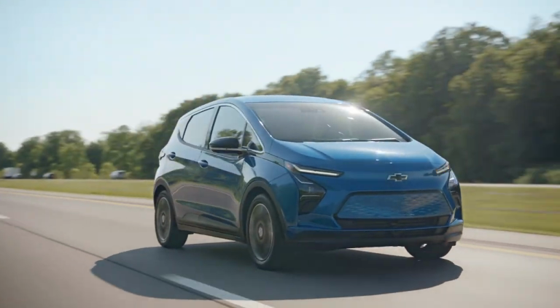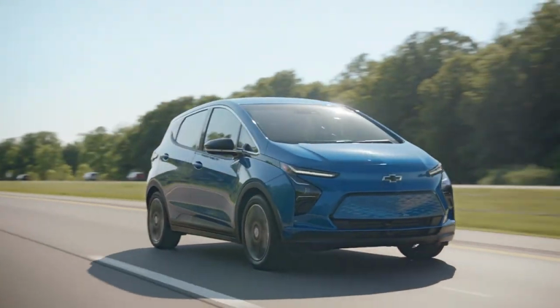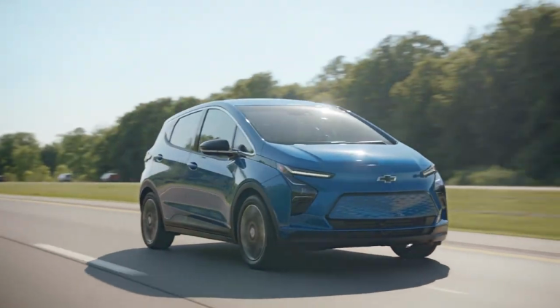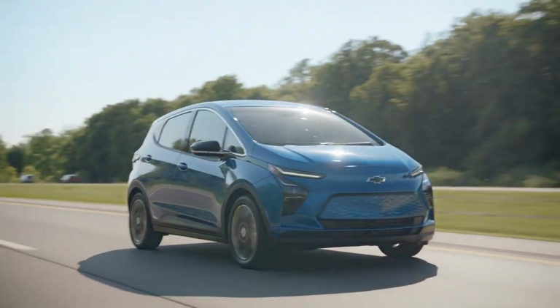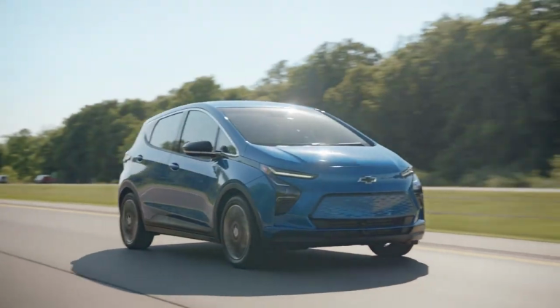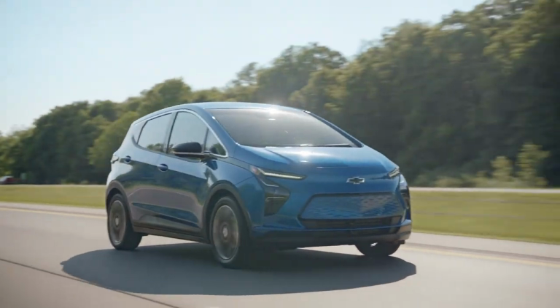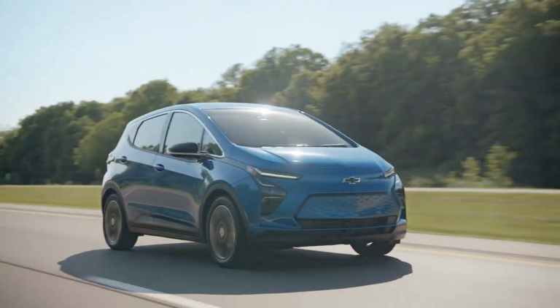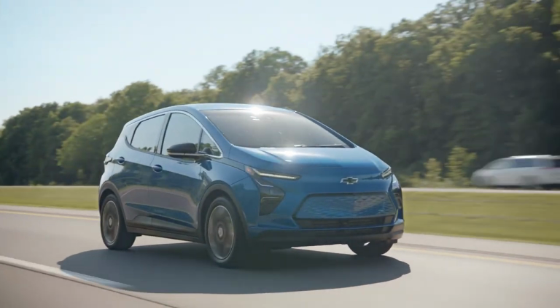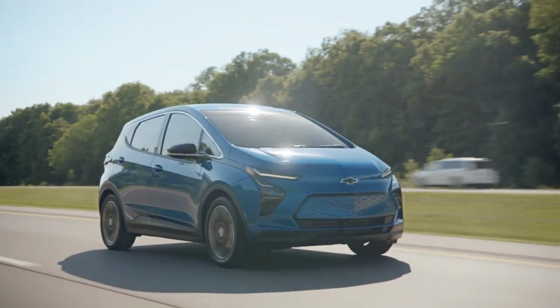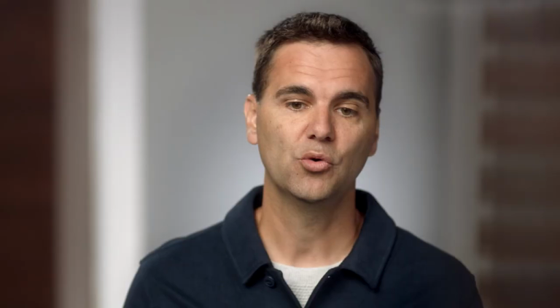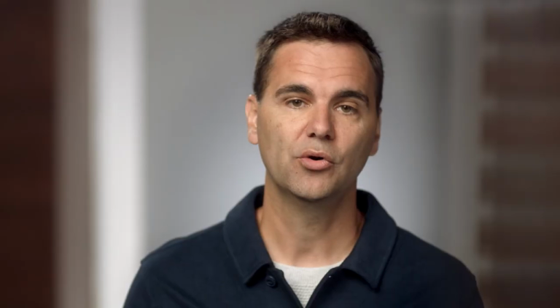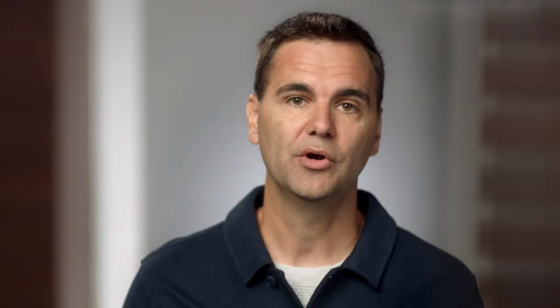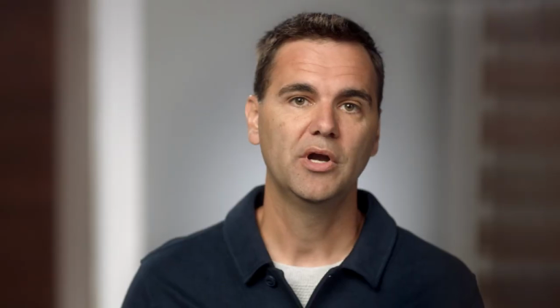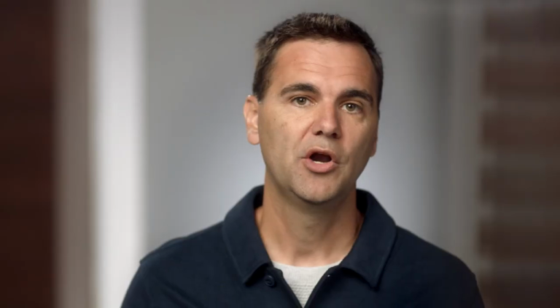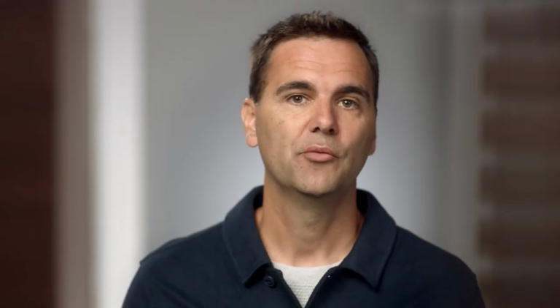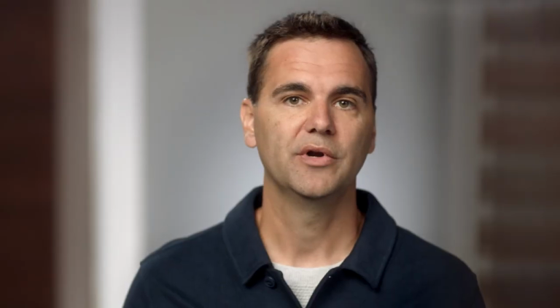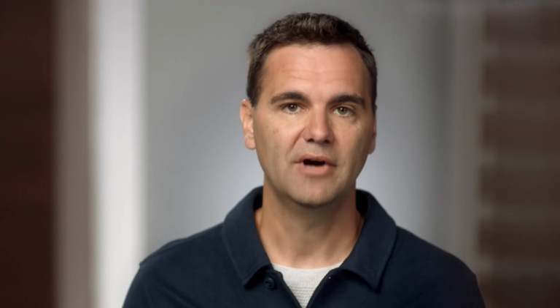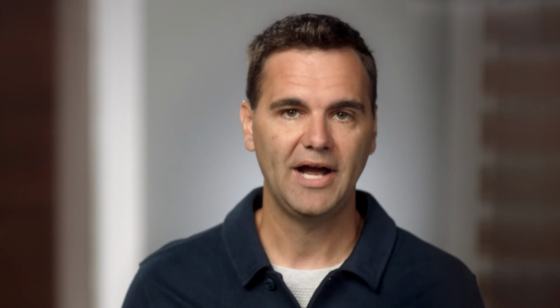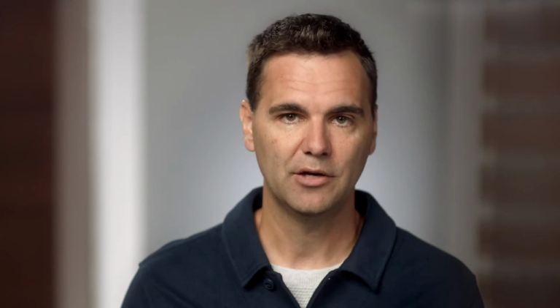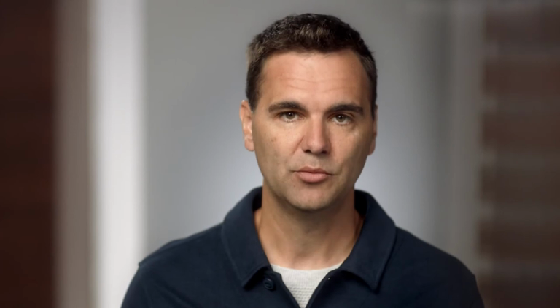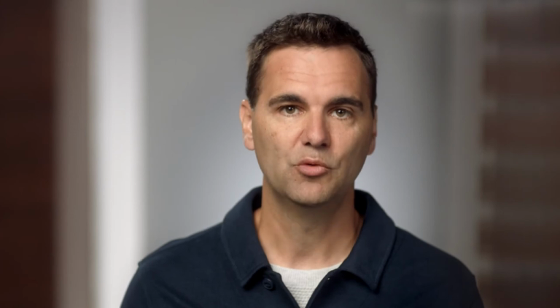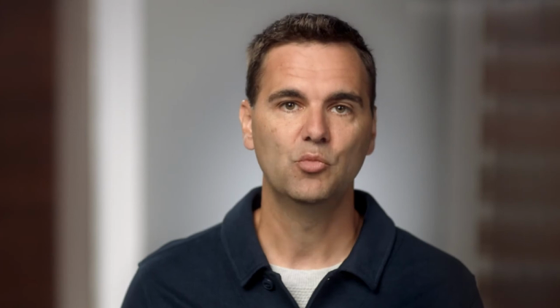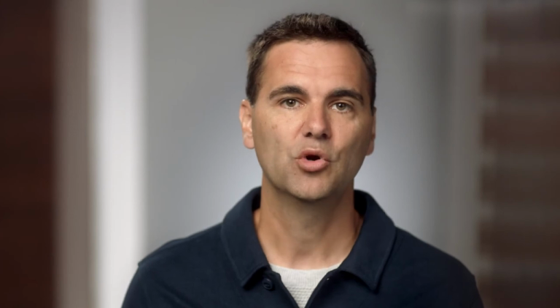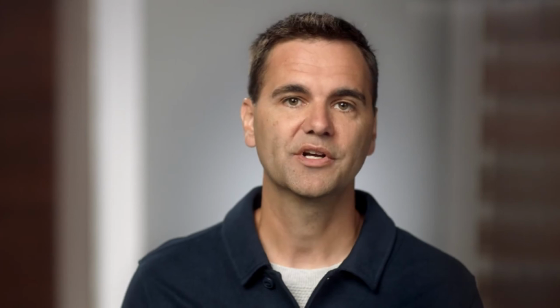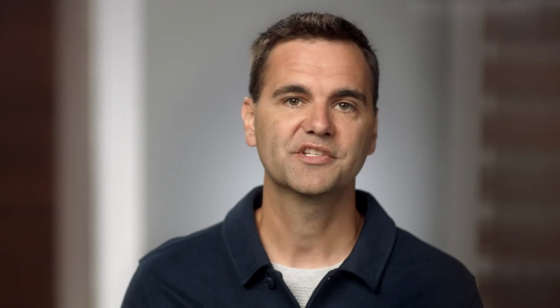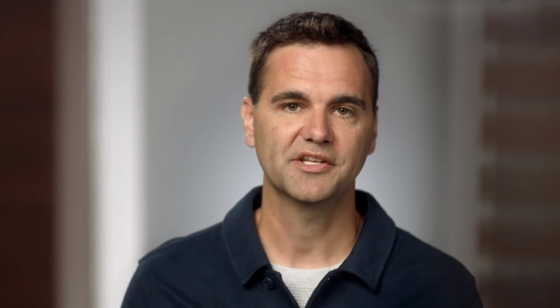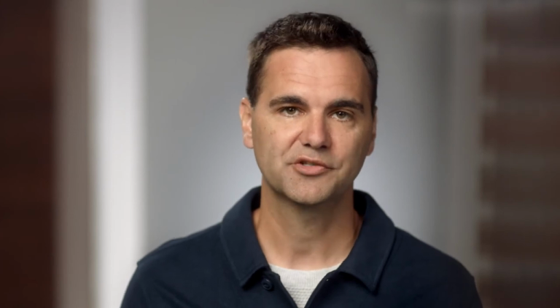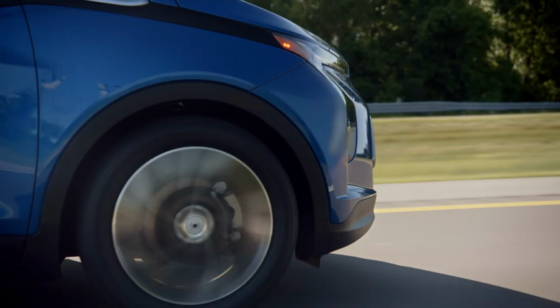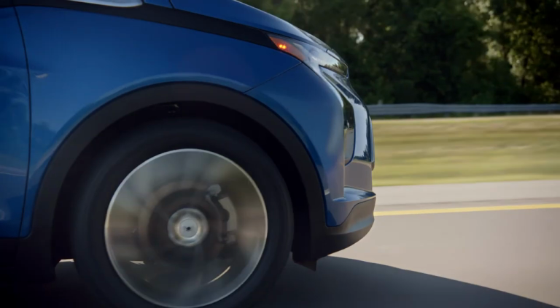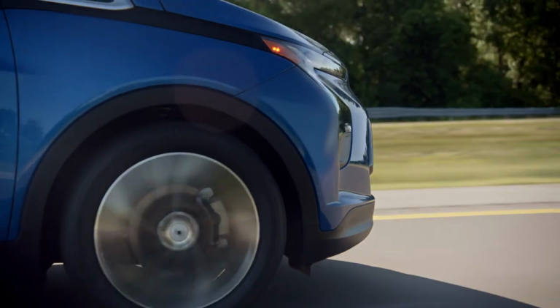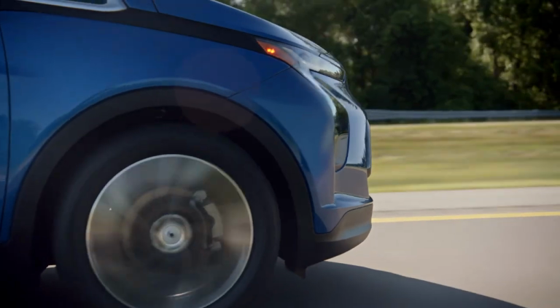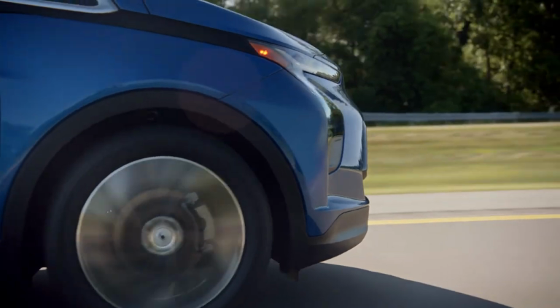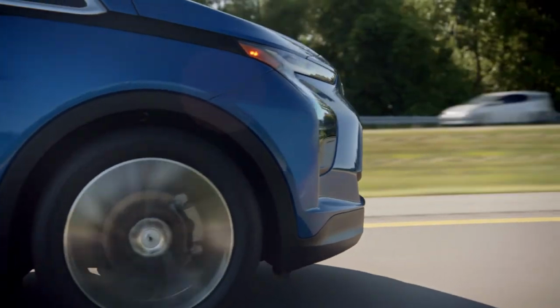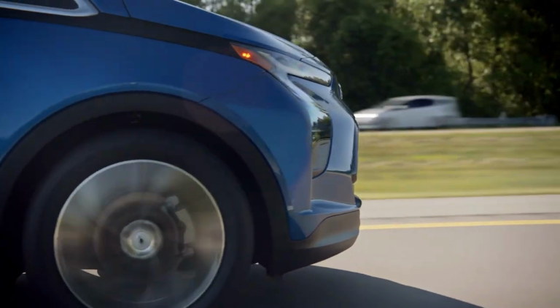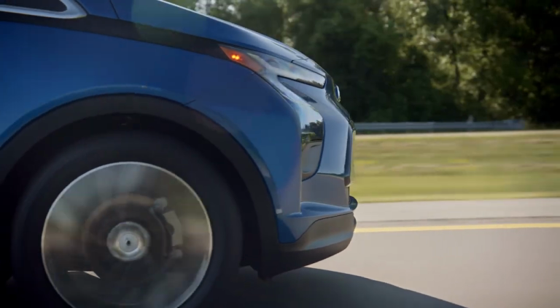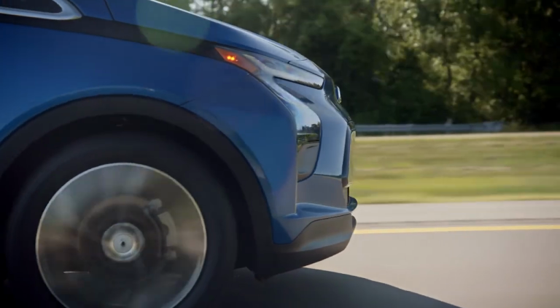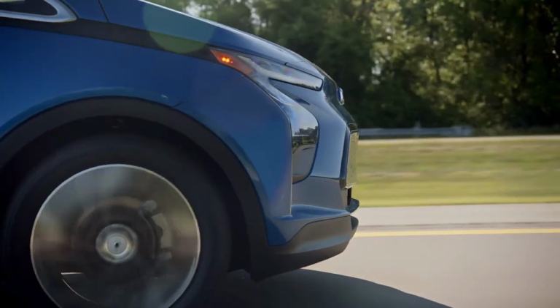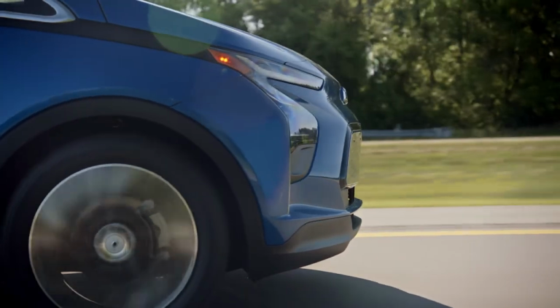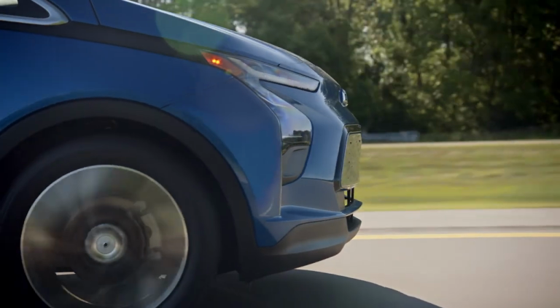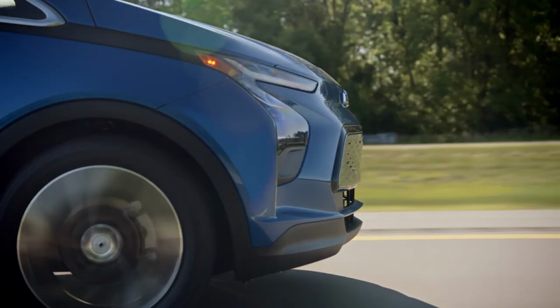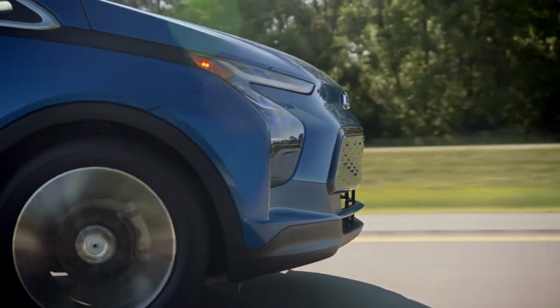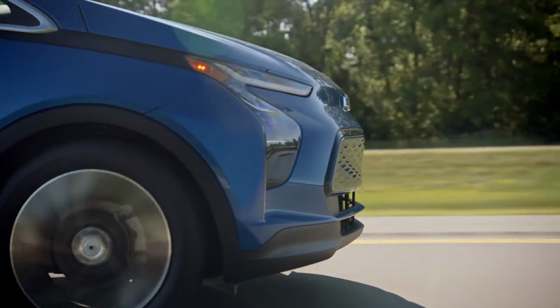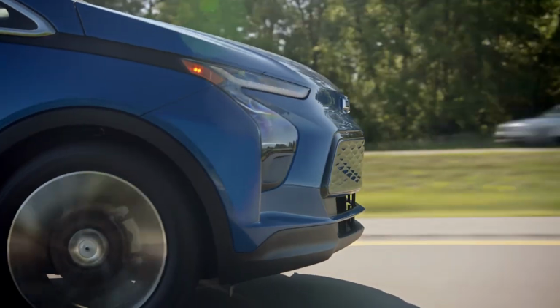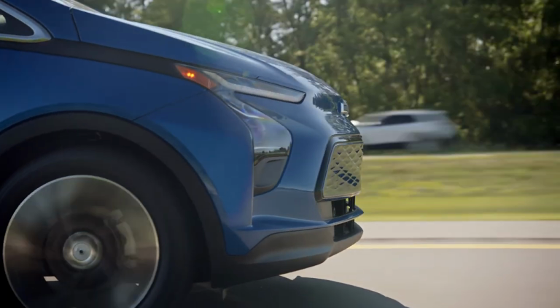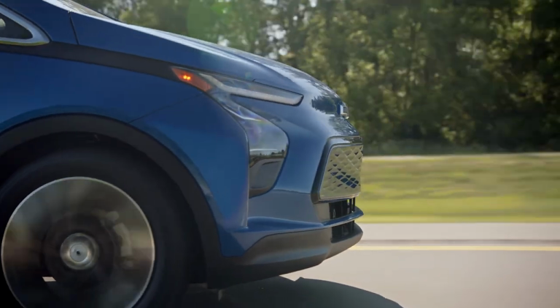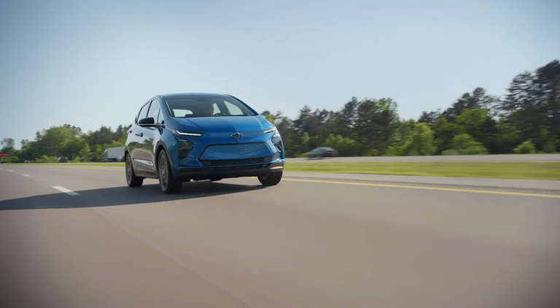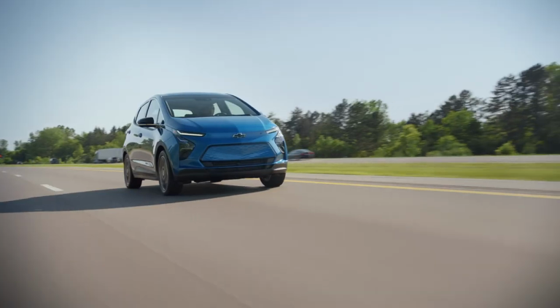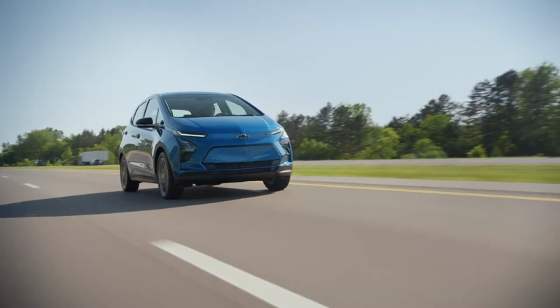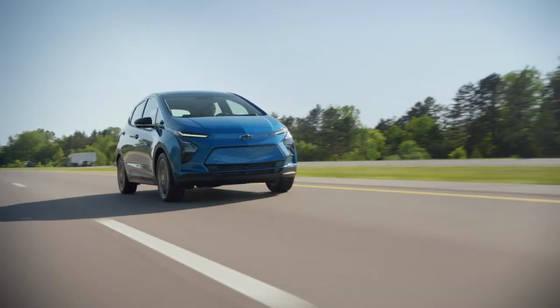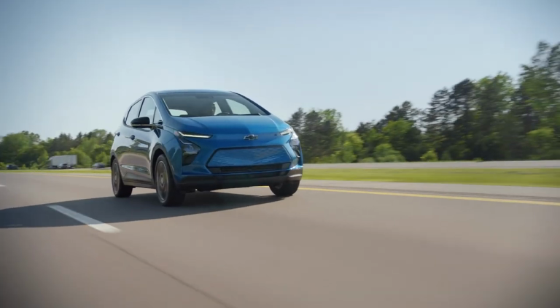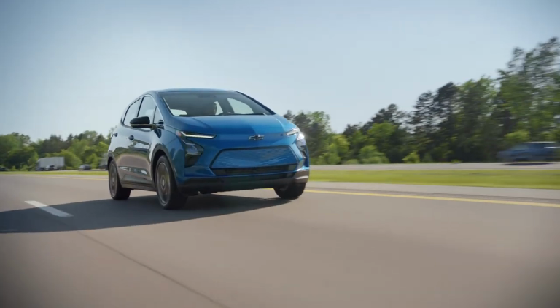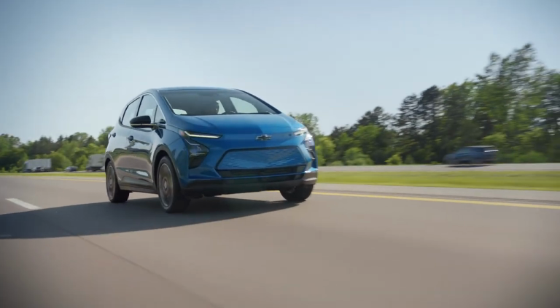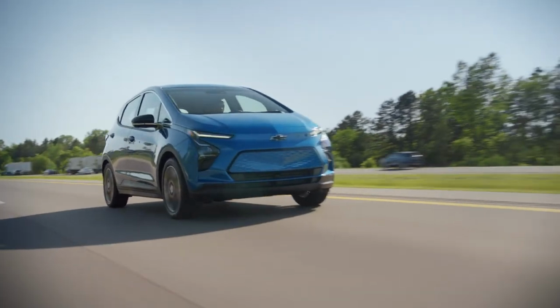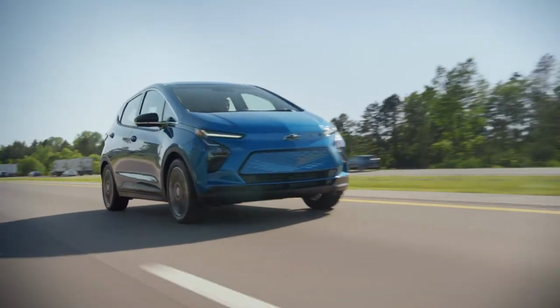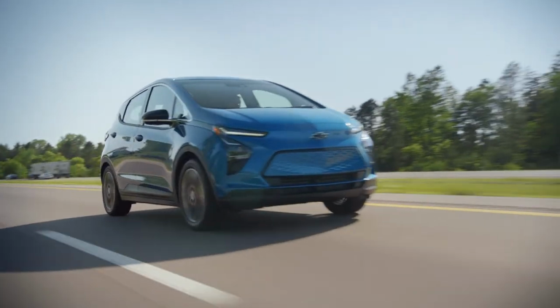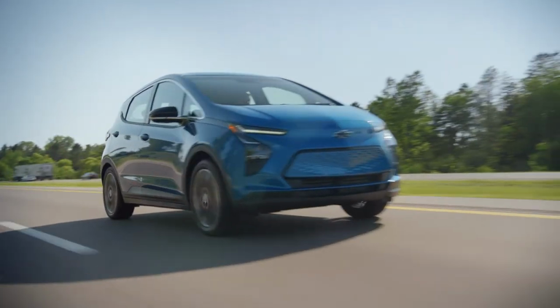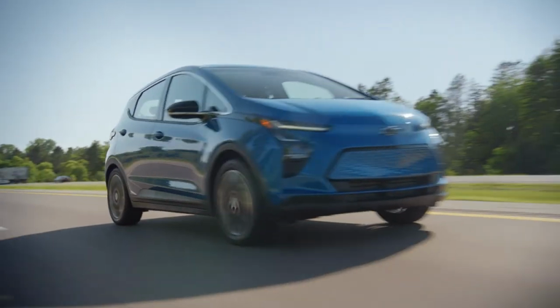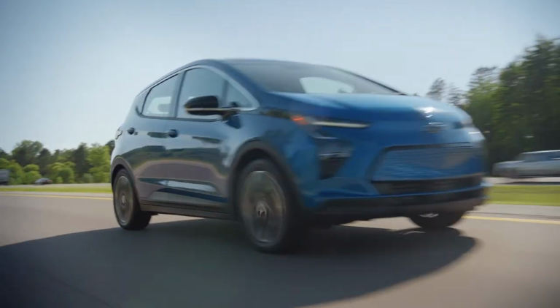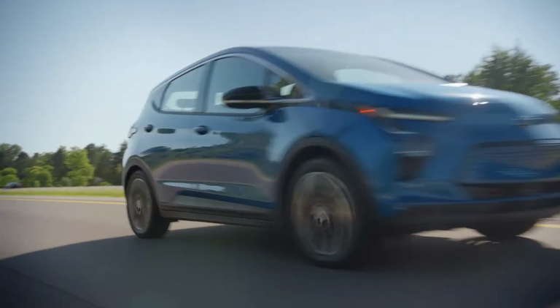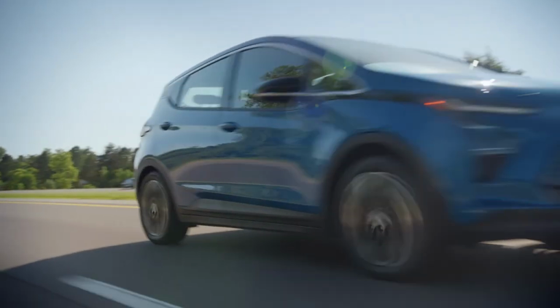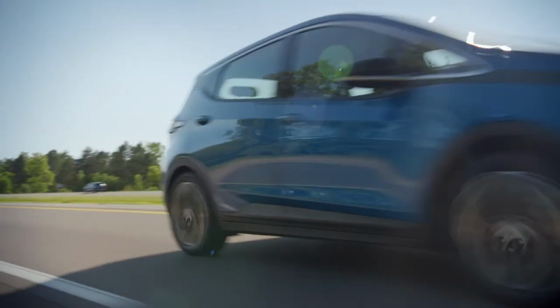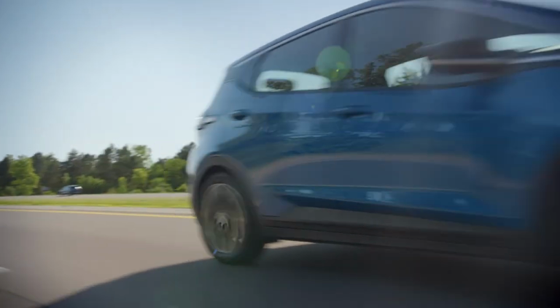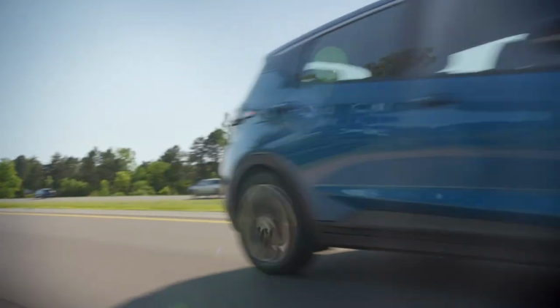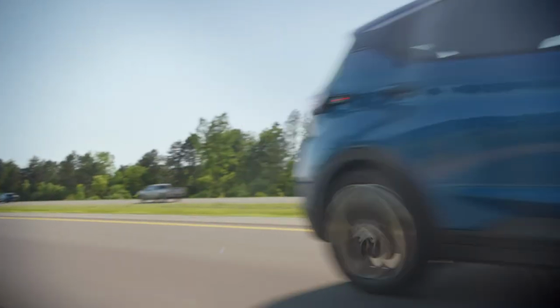Electric is becoming more reliable, more accessible, and that's where our vehicles are going as well — and I'm excited to be a part of it.